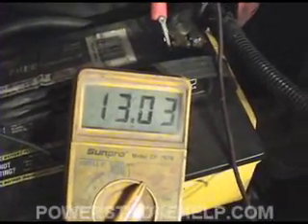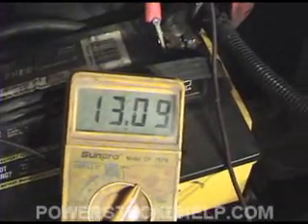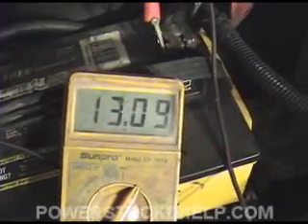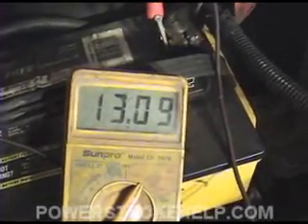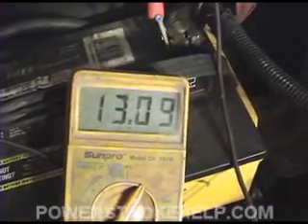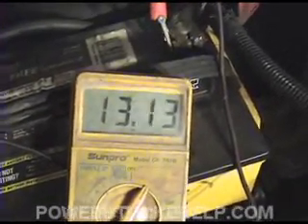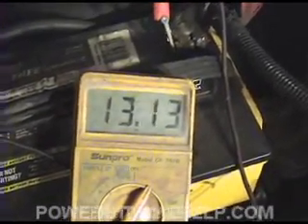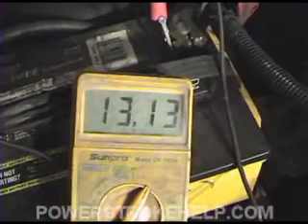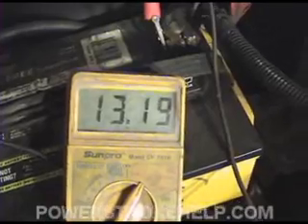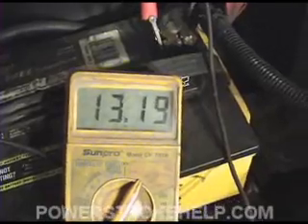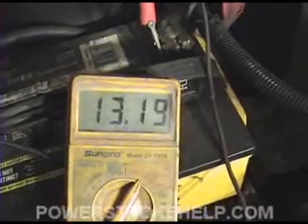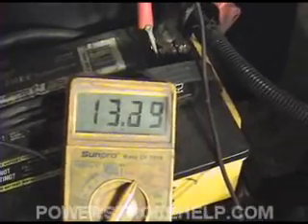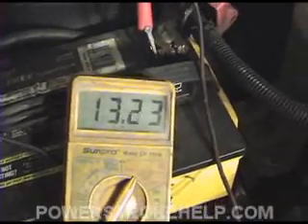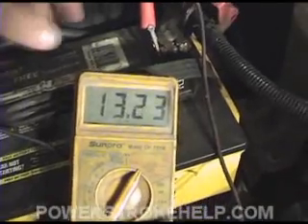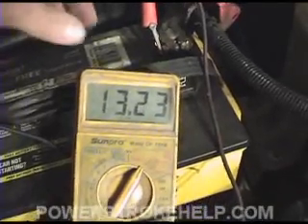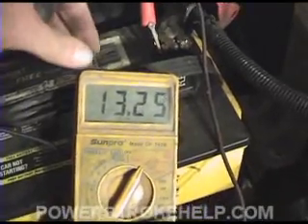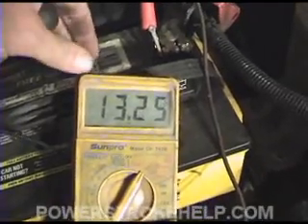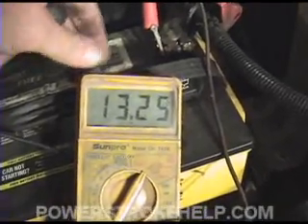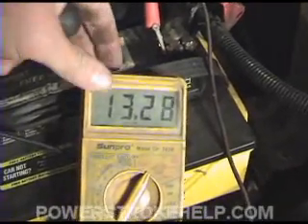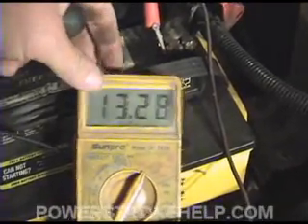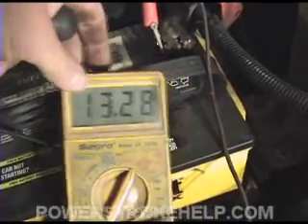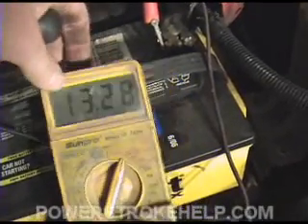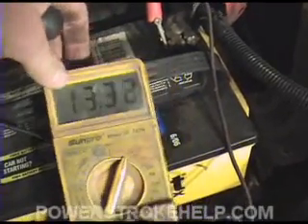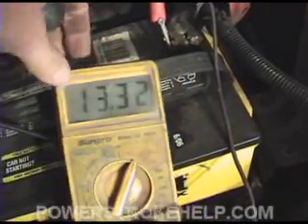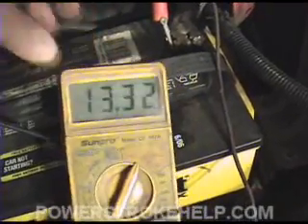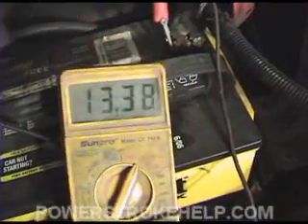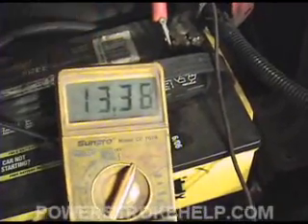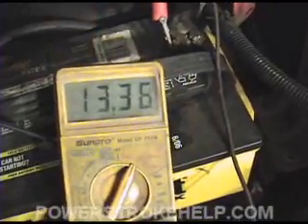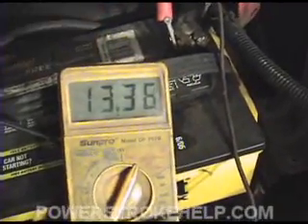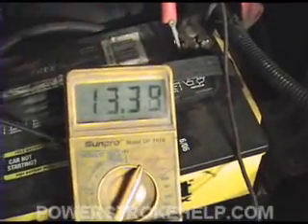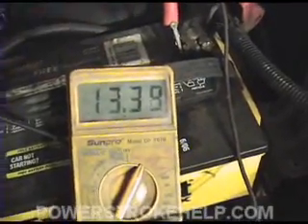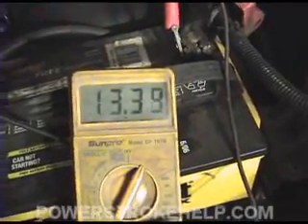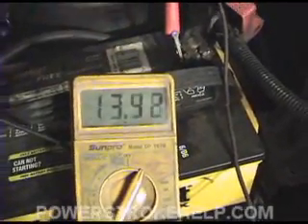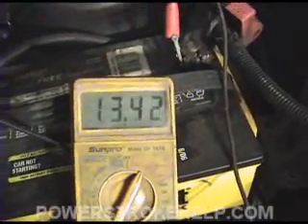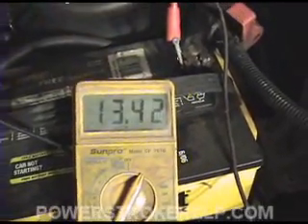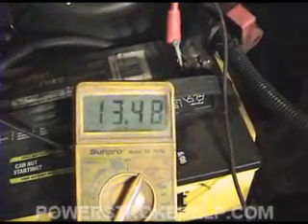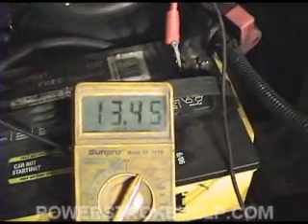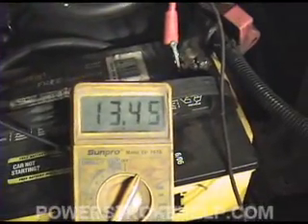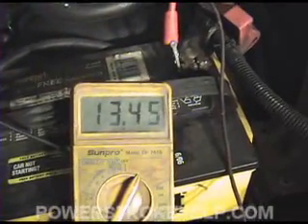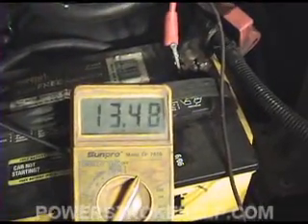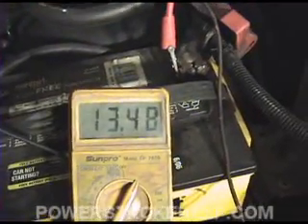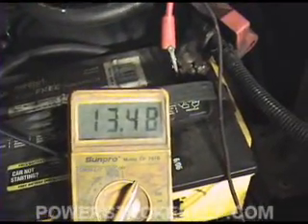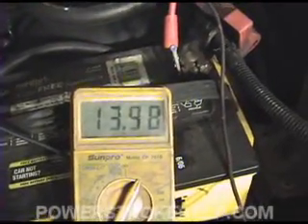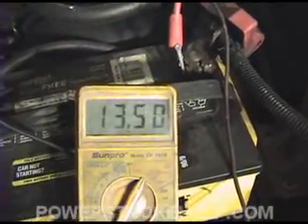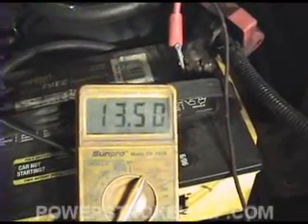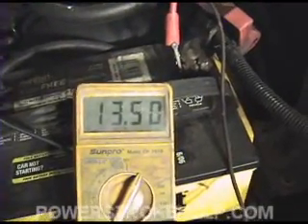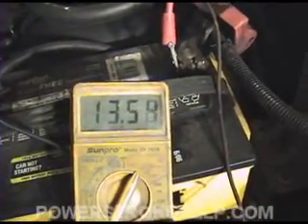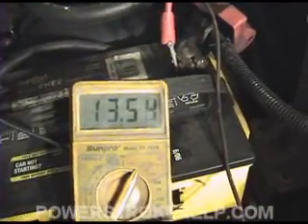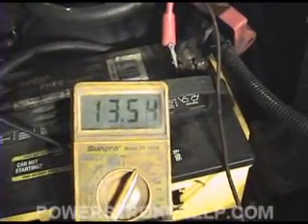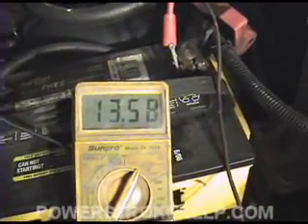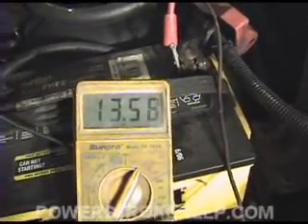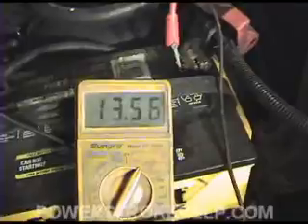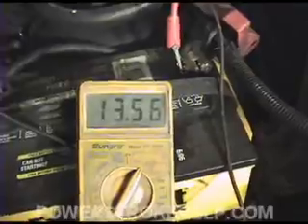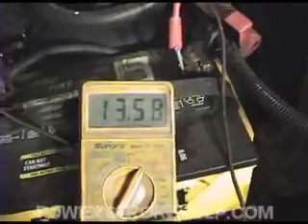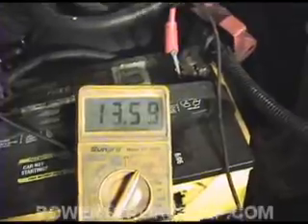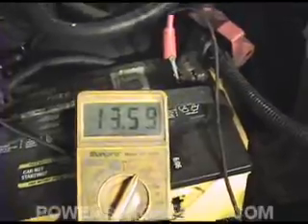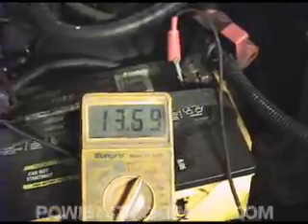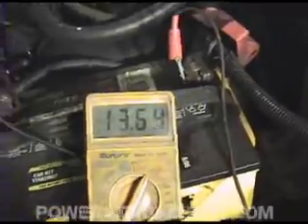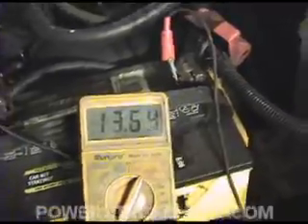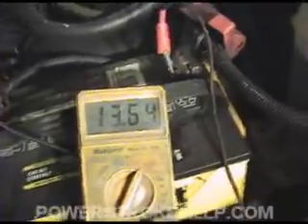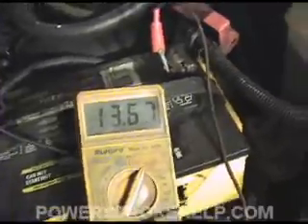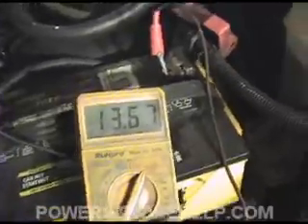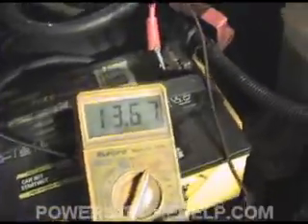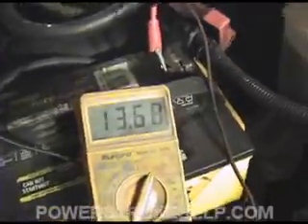Notice that the voltage is climbing. This tells you that your alternator is working, and it should go to a 14-something.